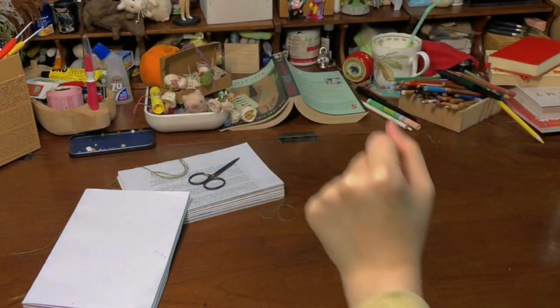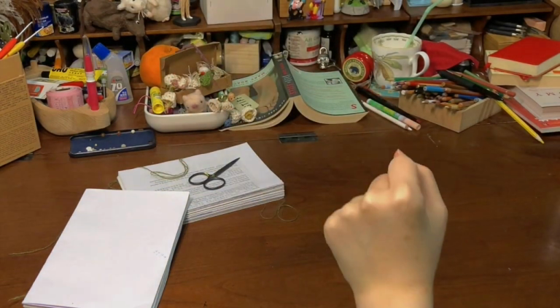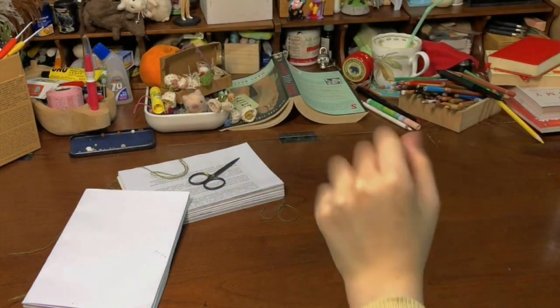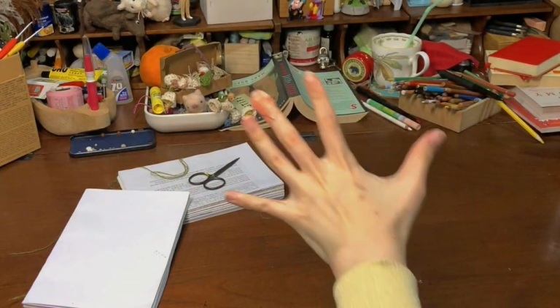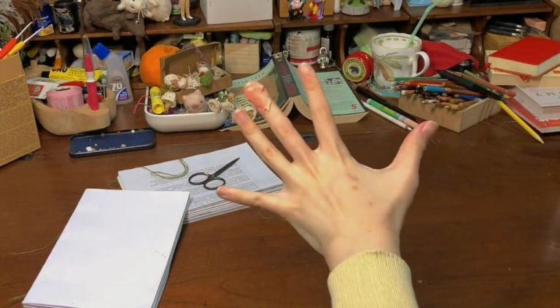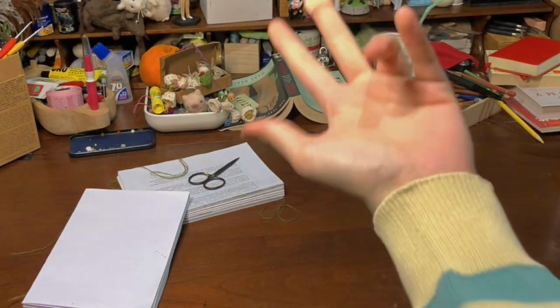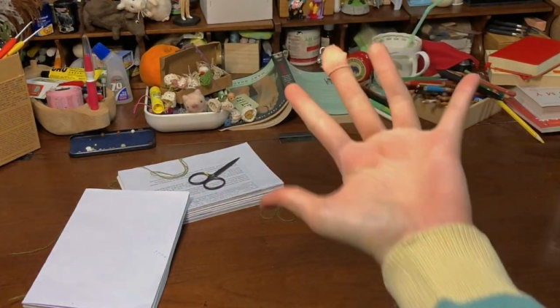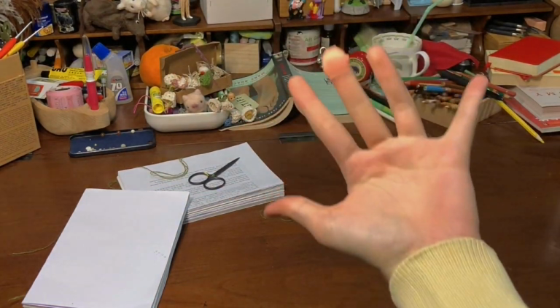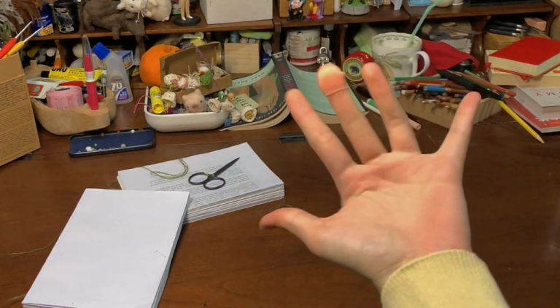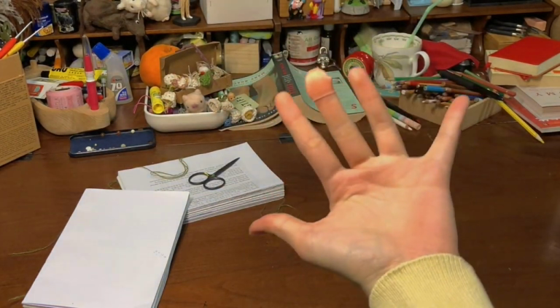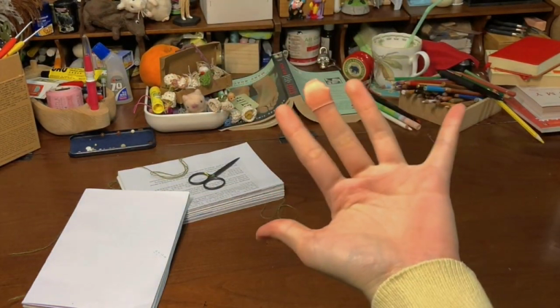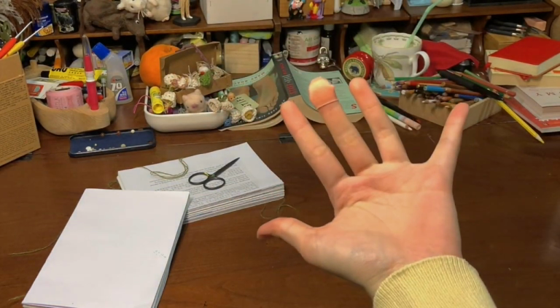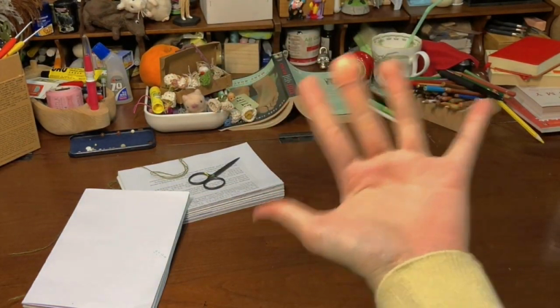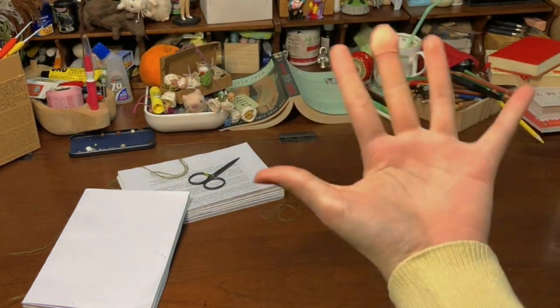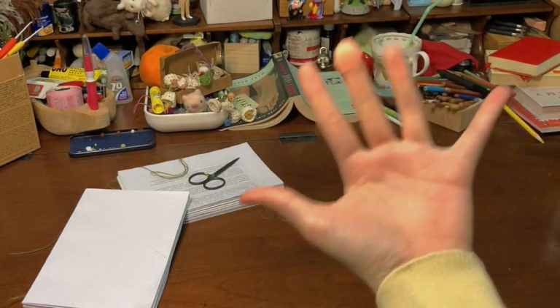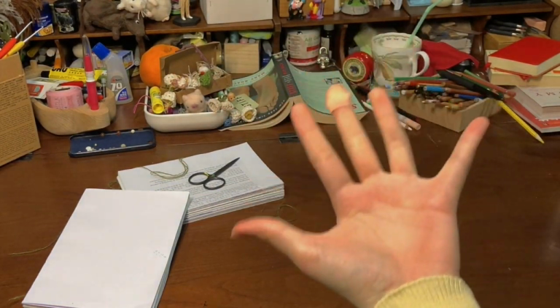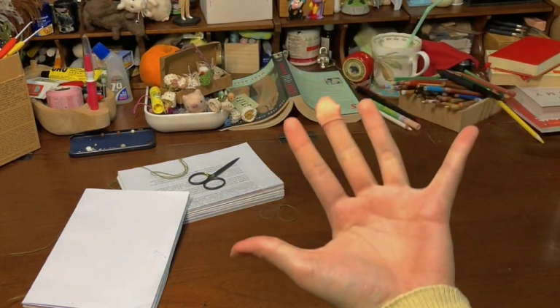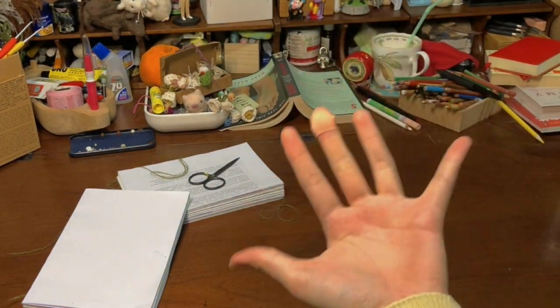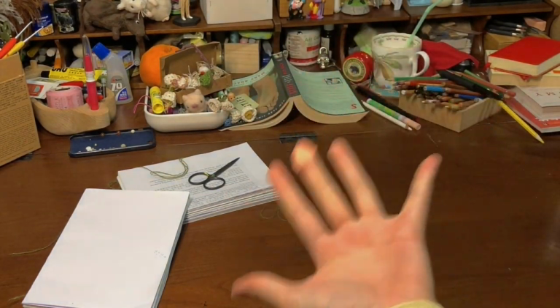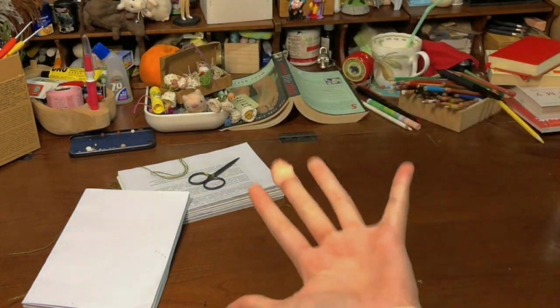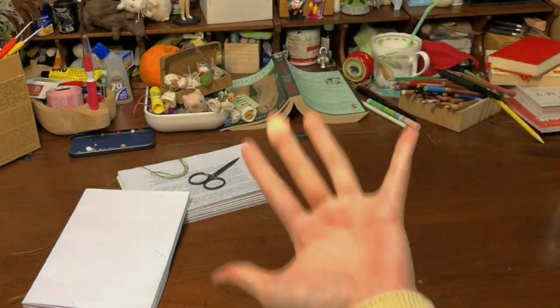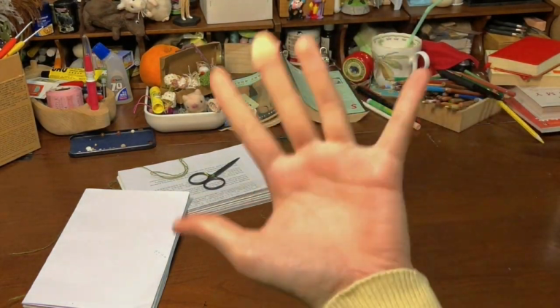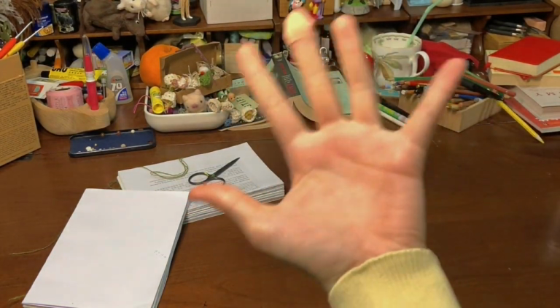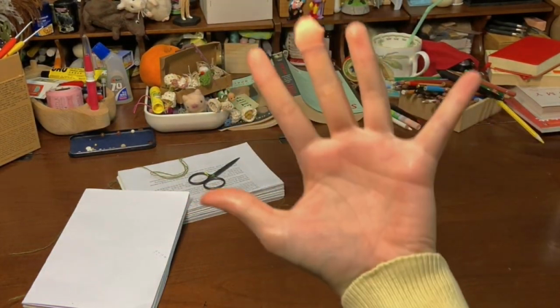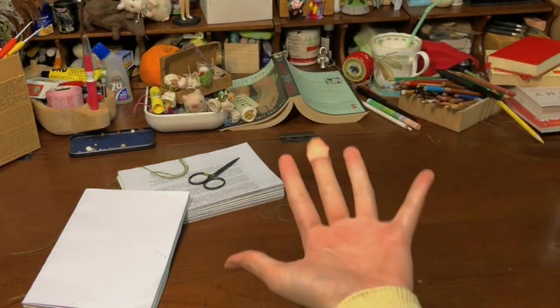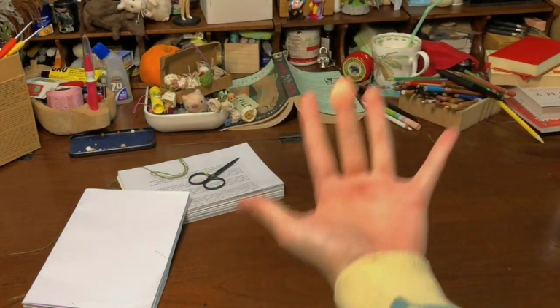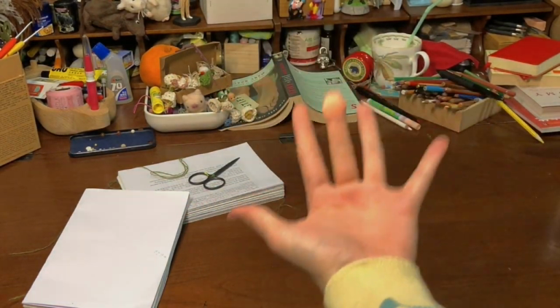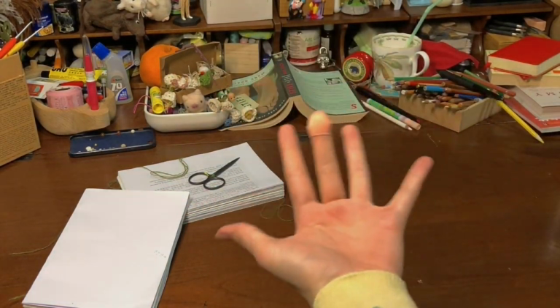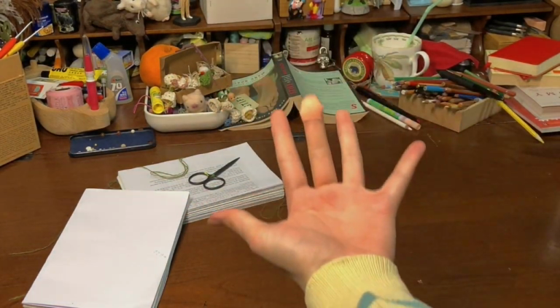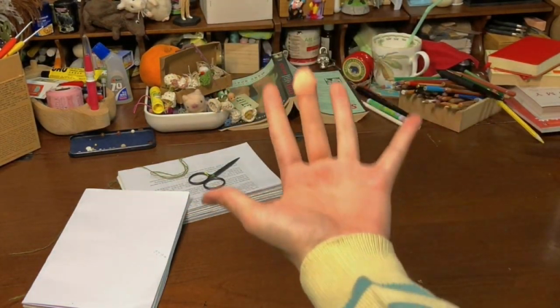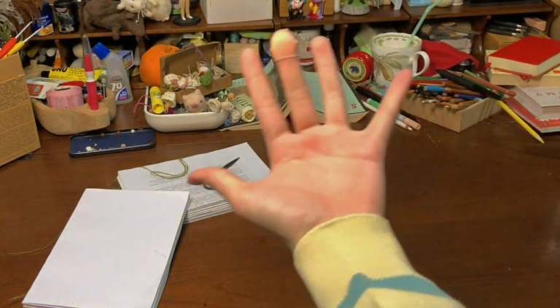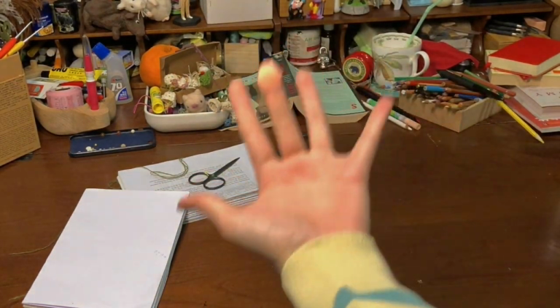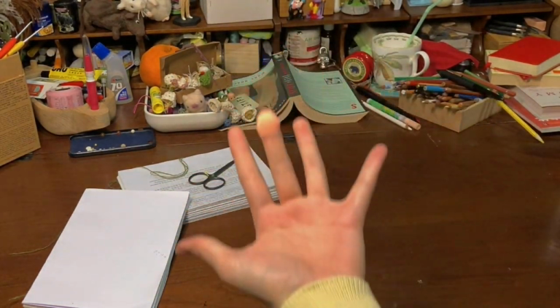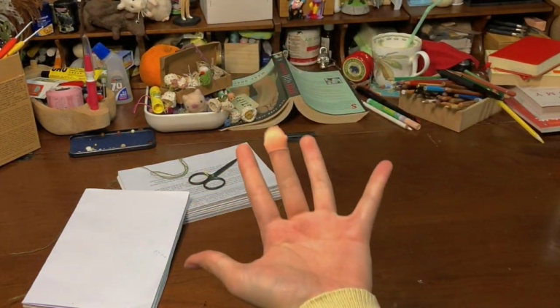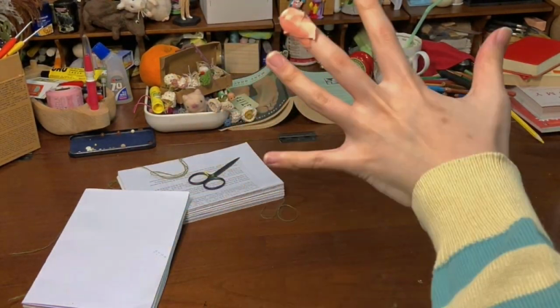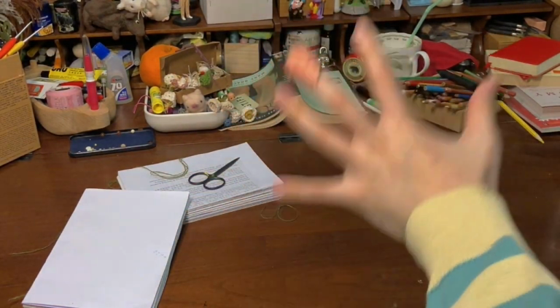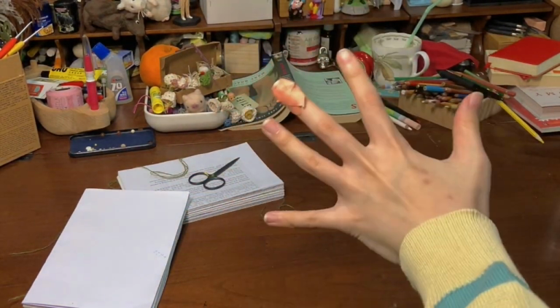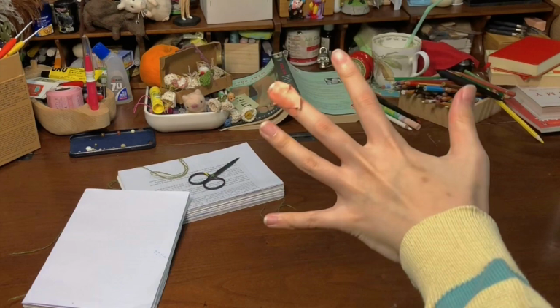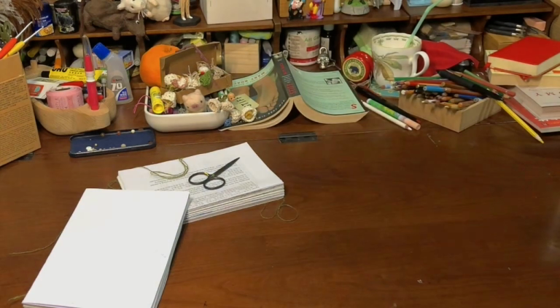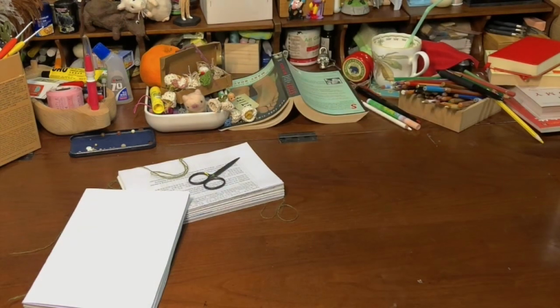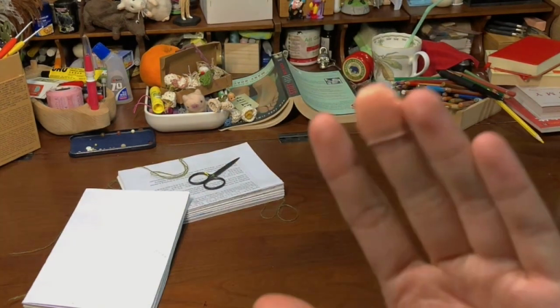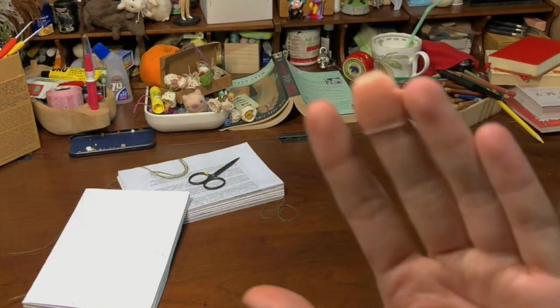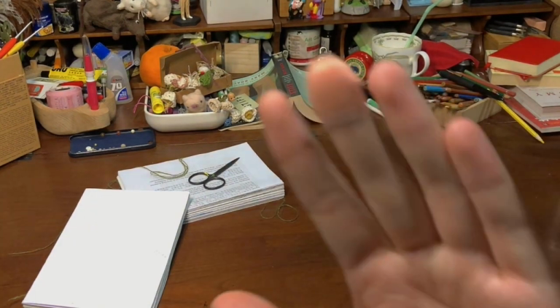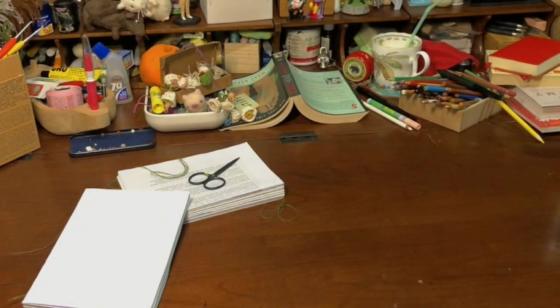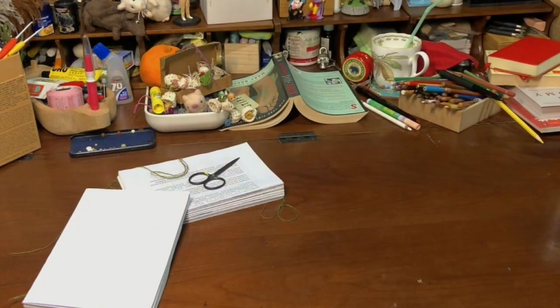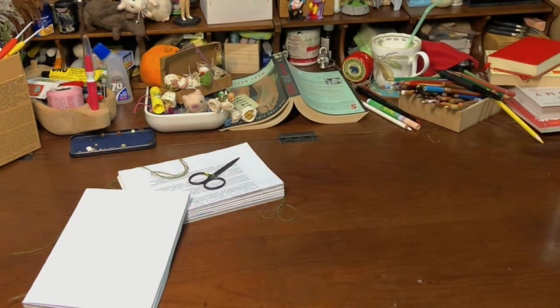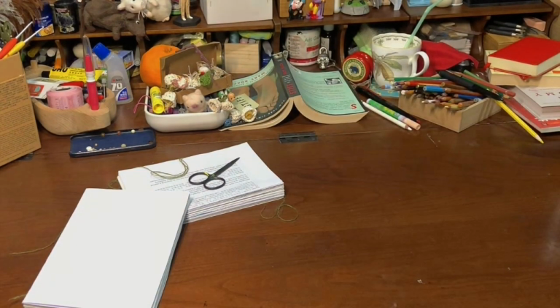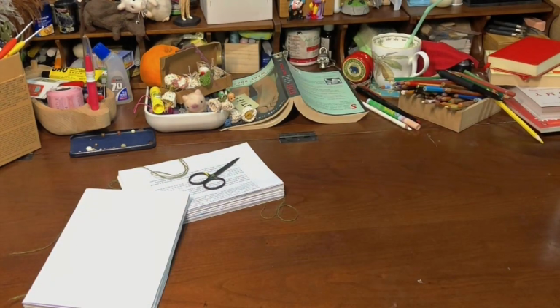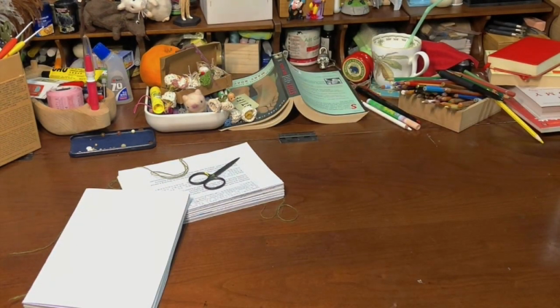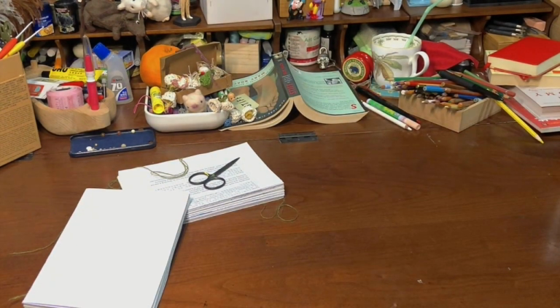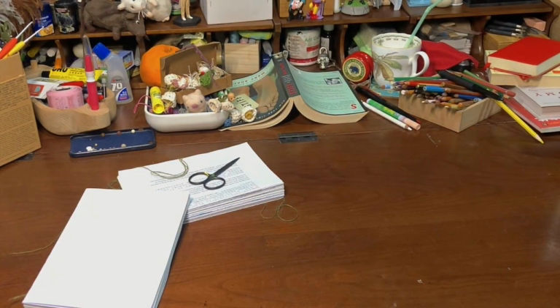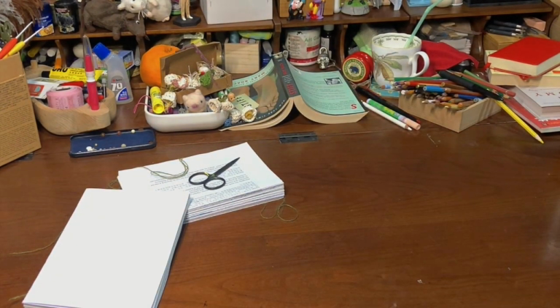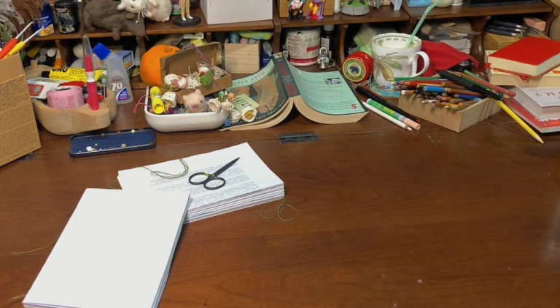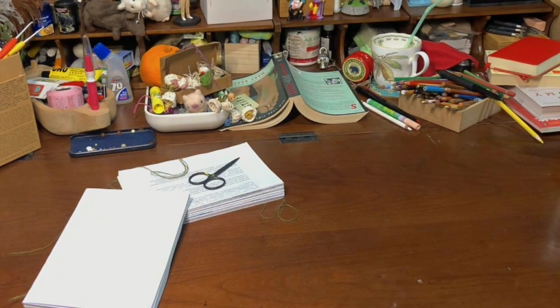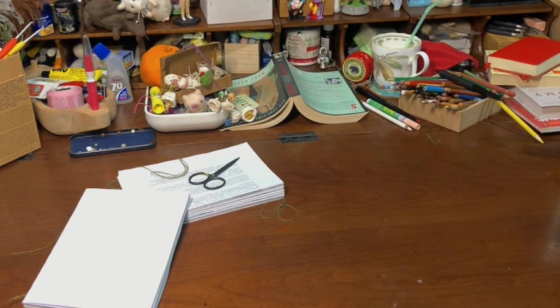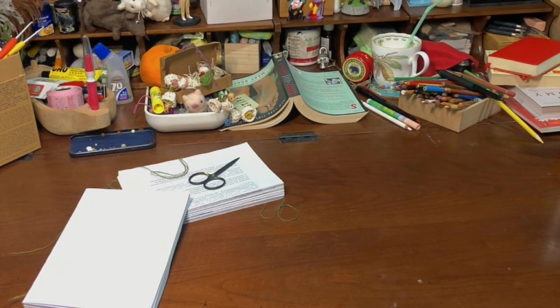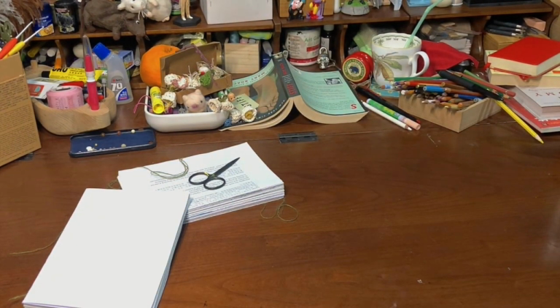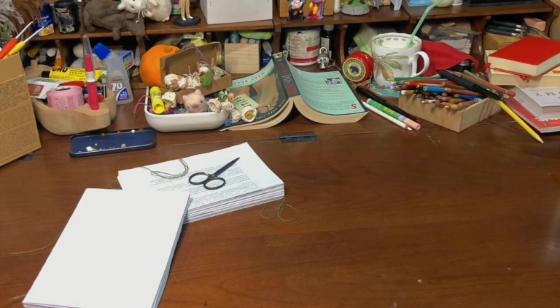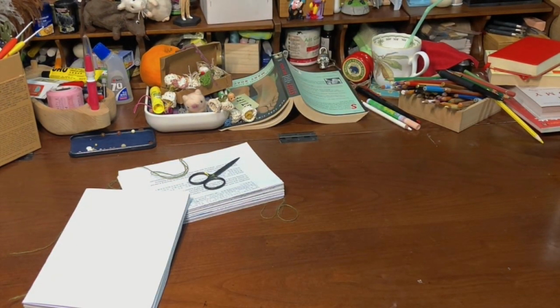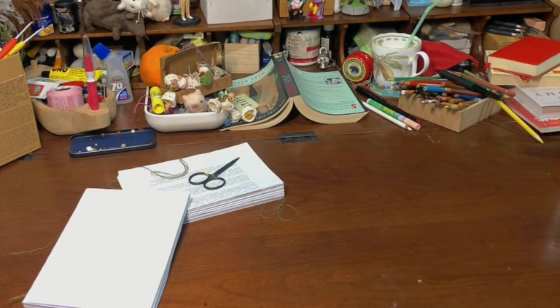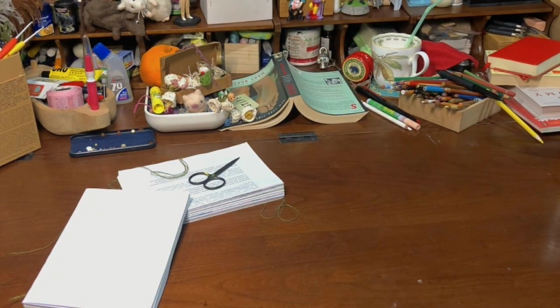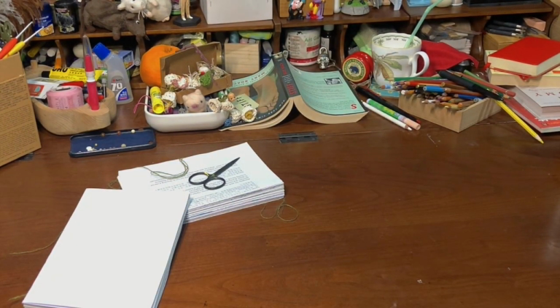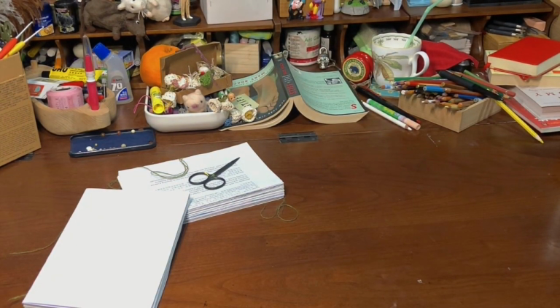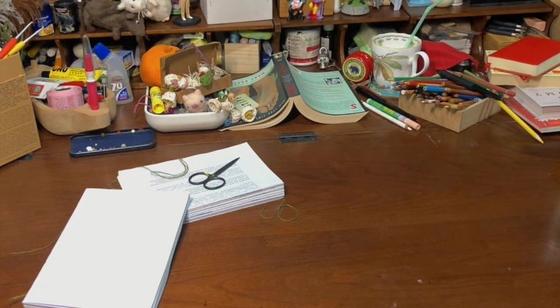Hi, I cut myself on a staple because I'm an idiot. Hence — okay, hello. Today we are going to attempt to bind a book.